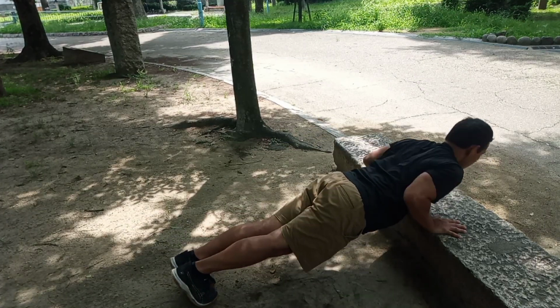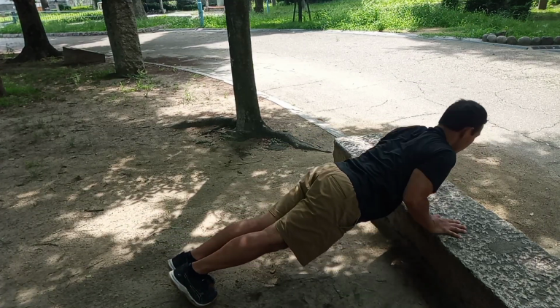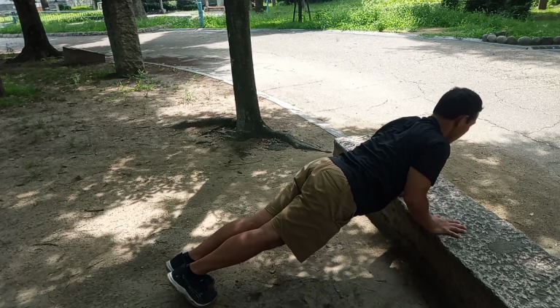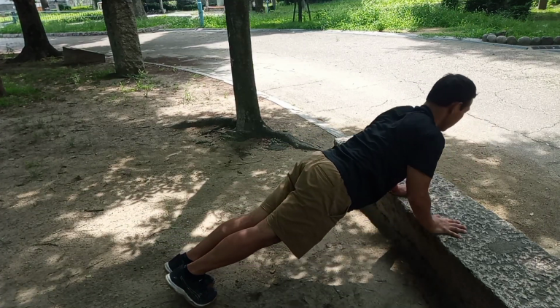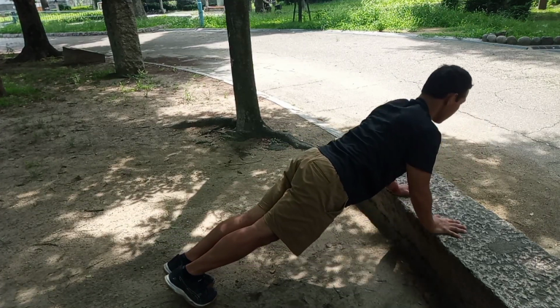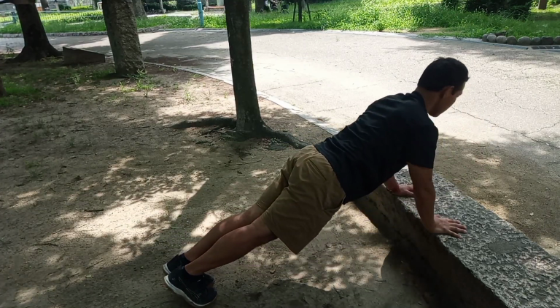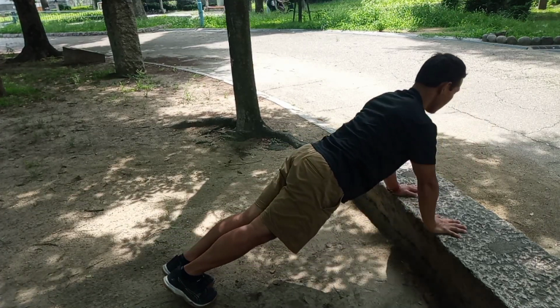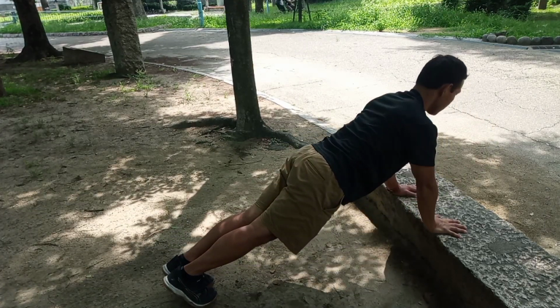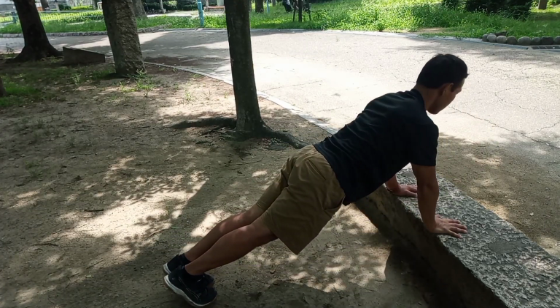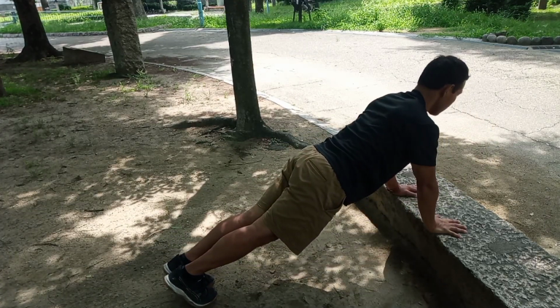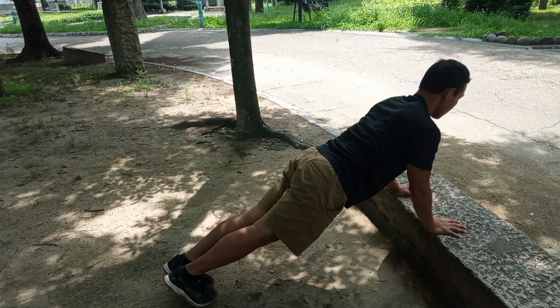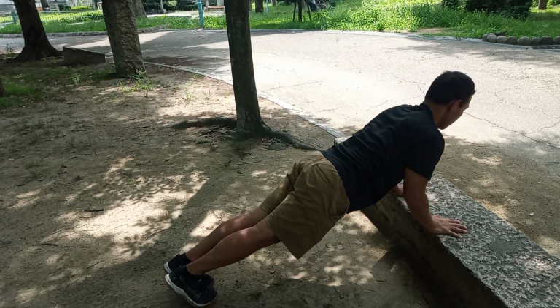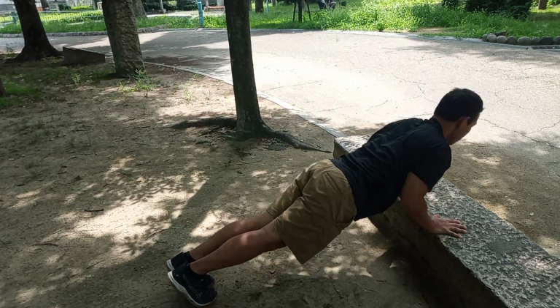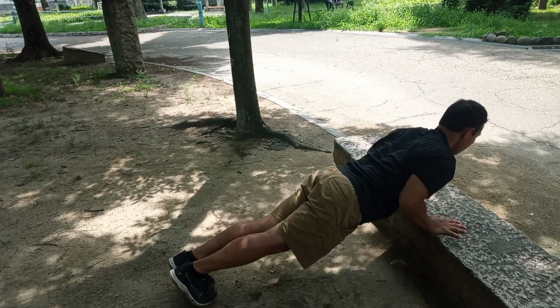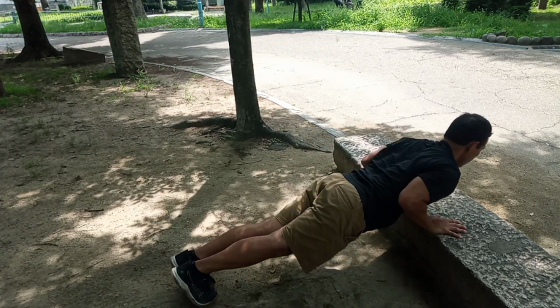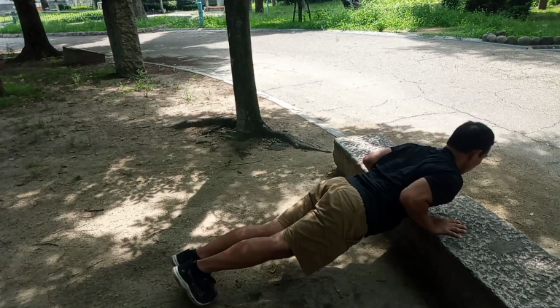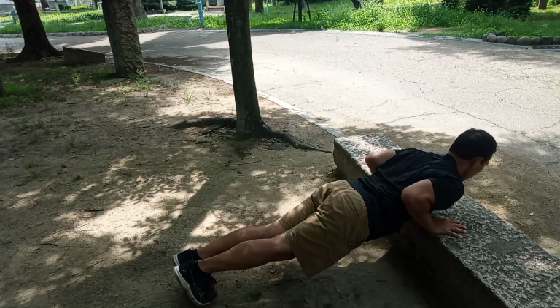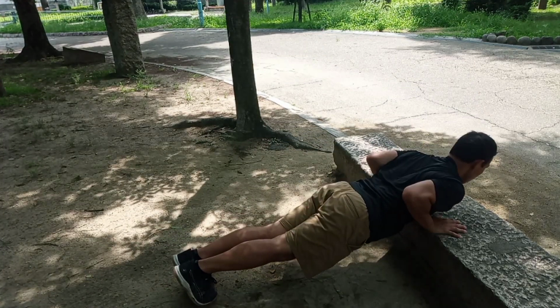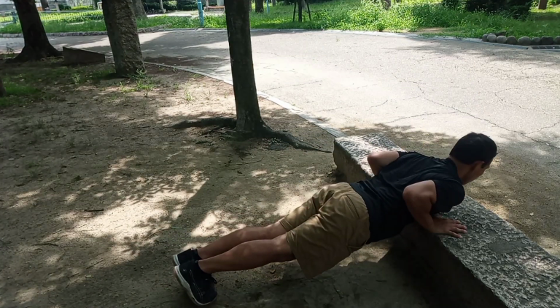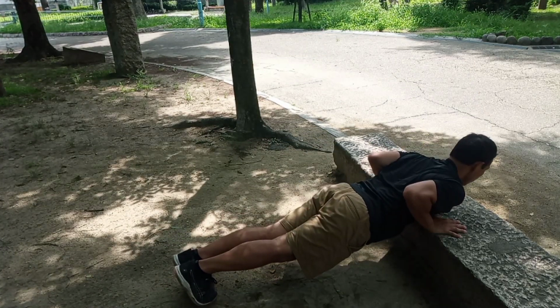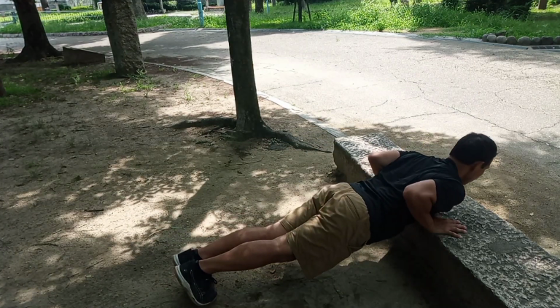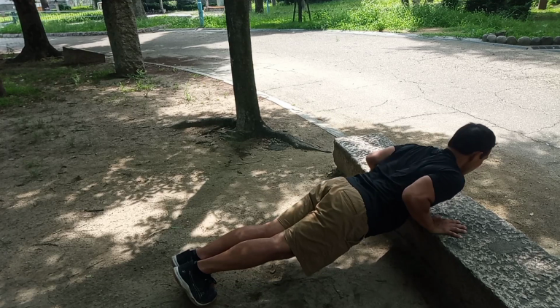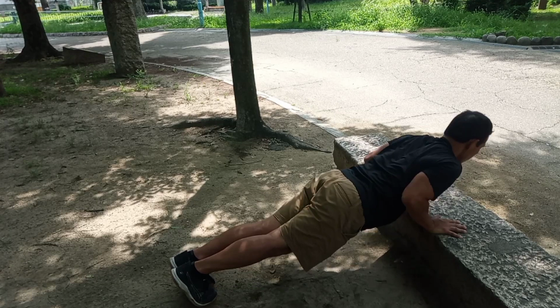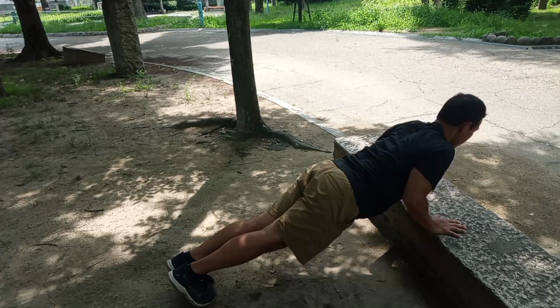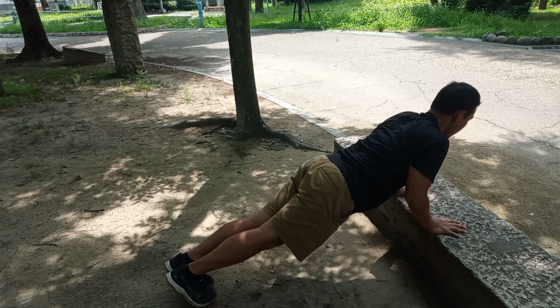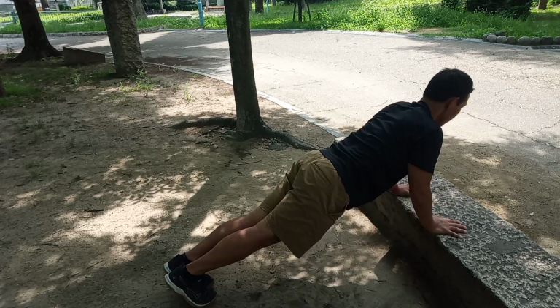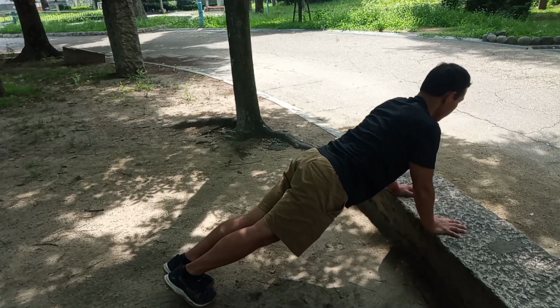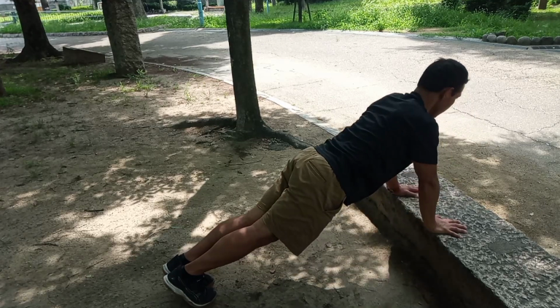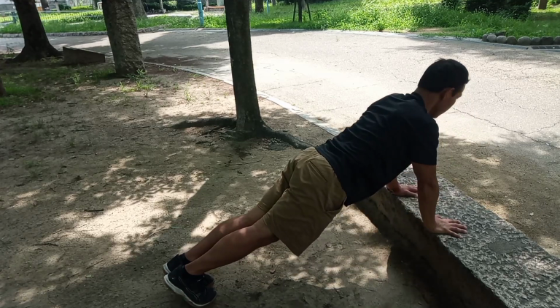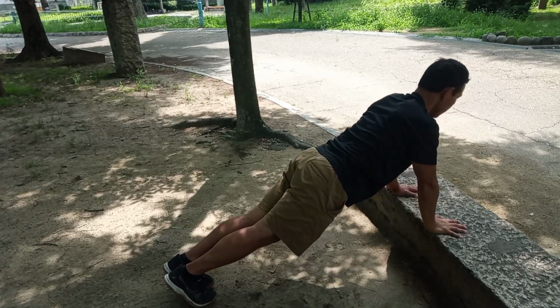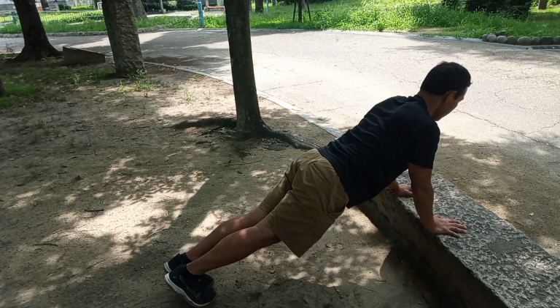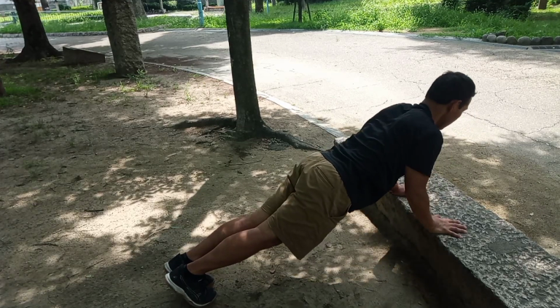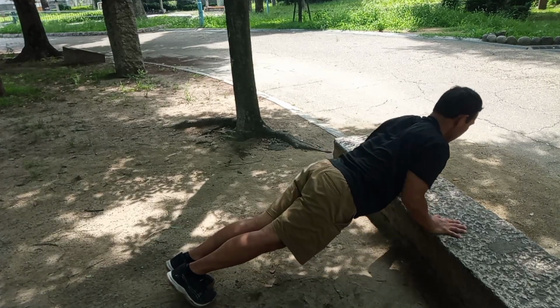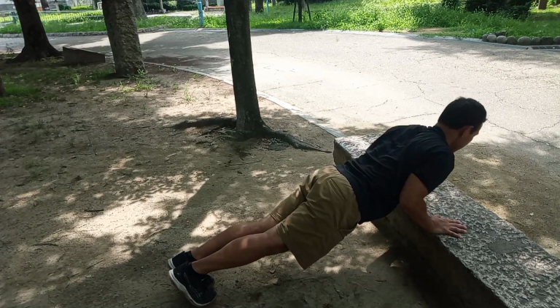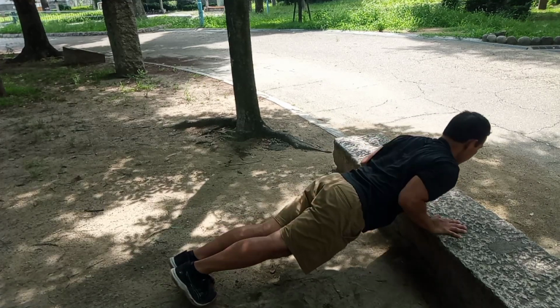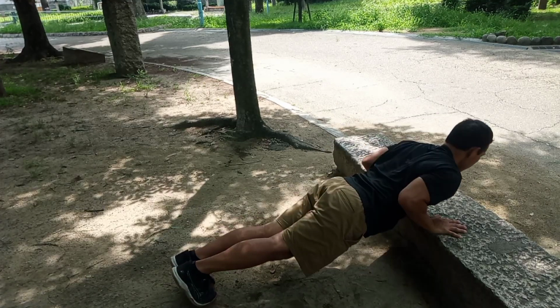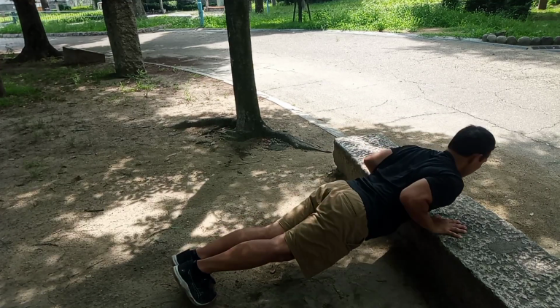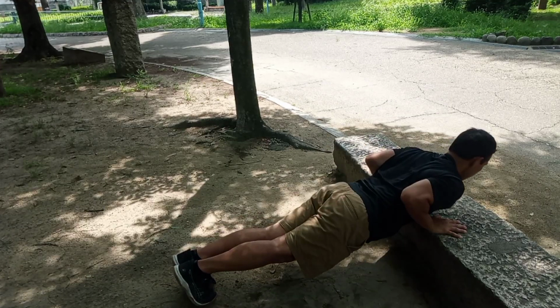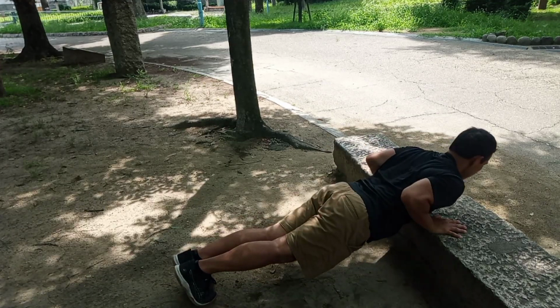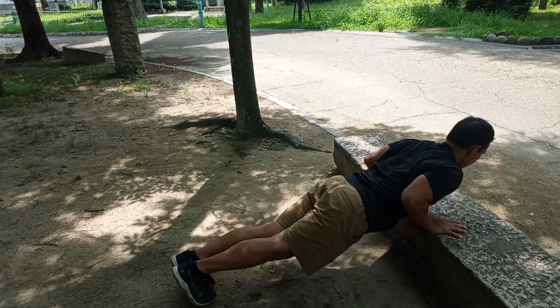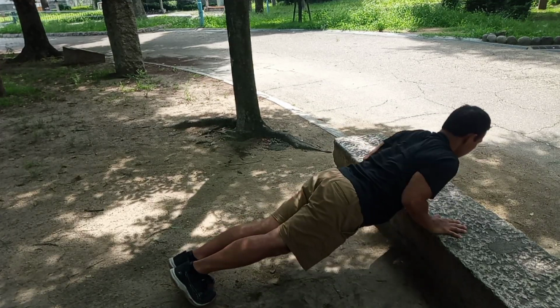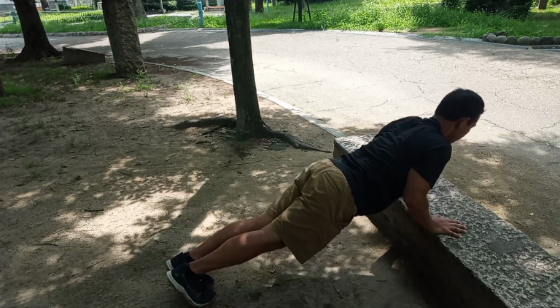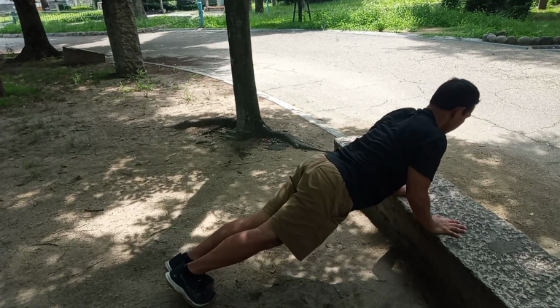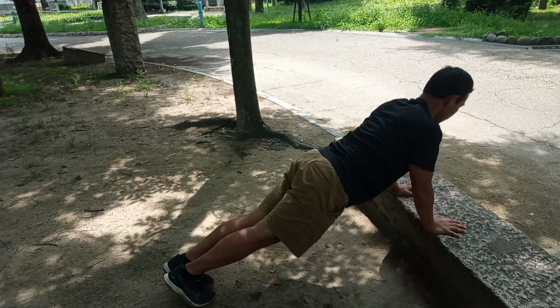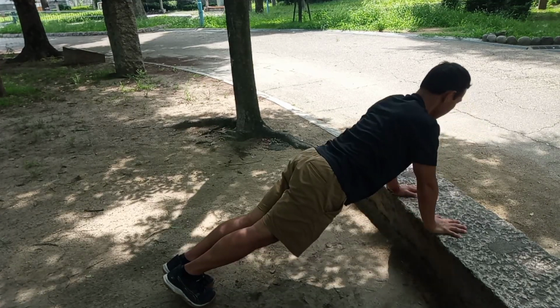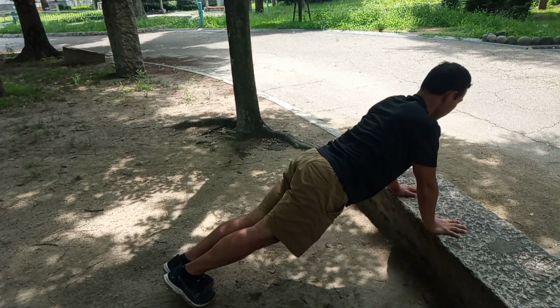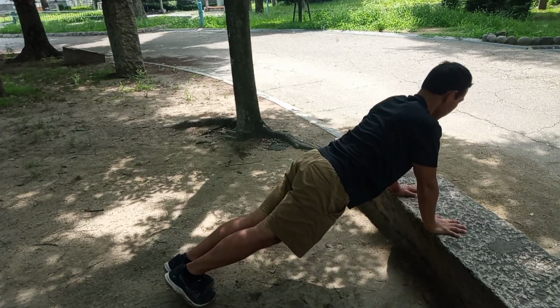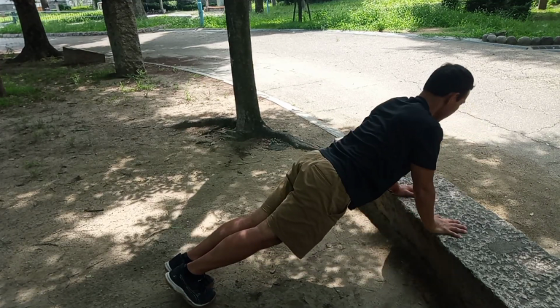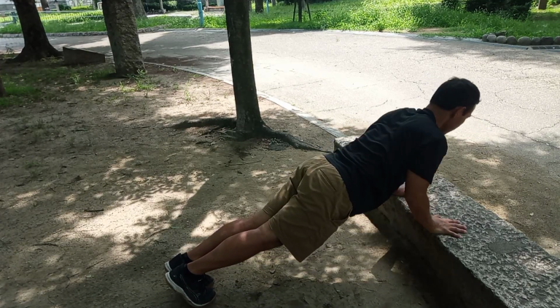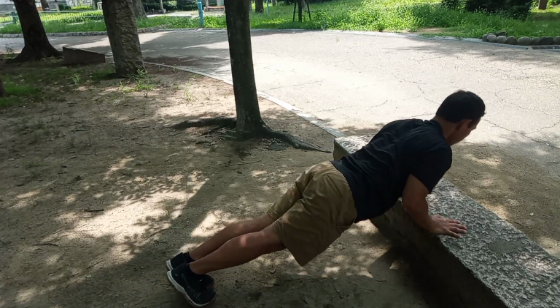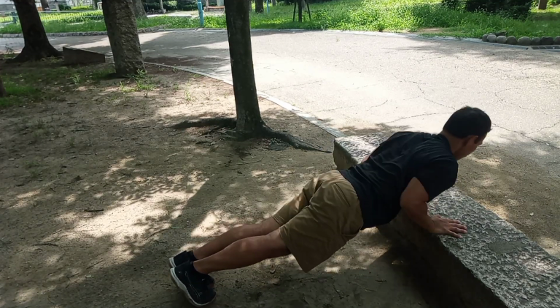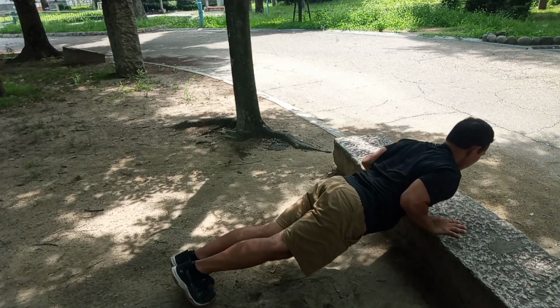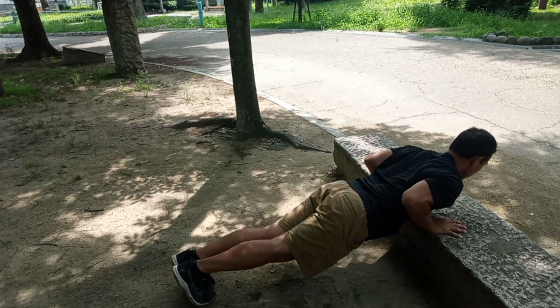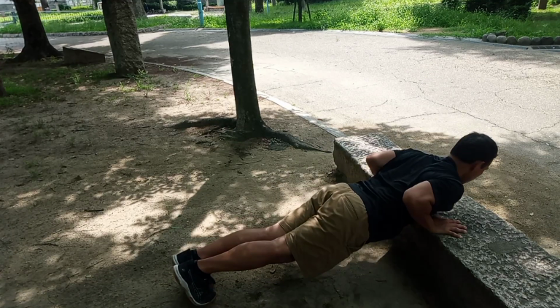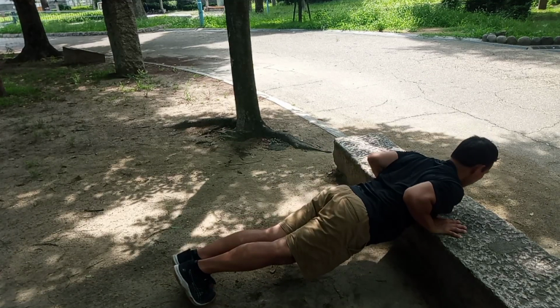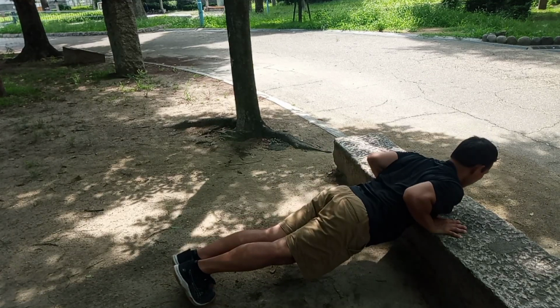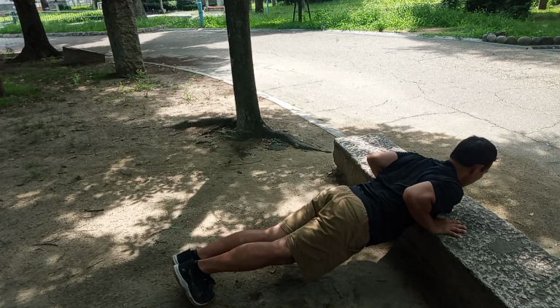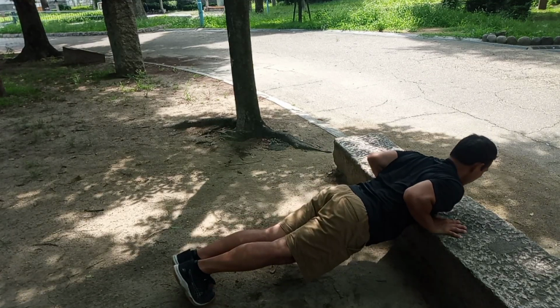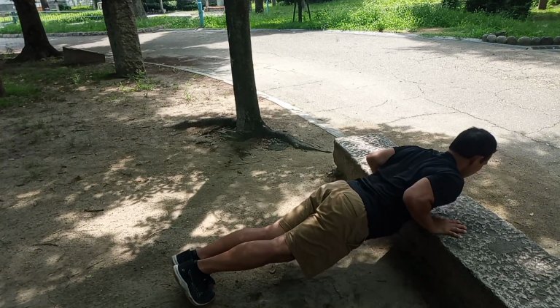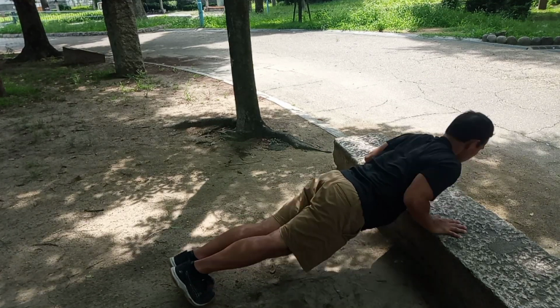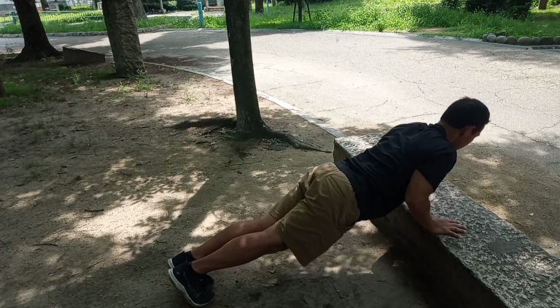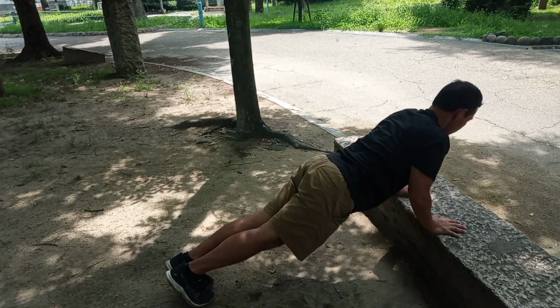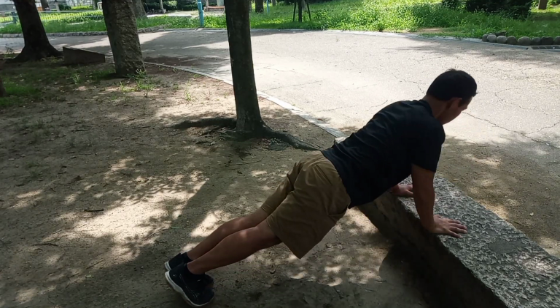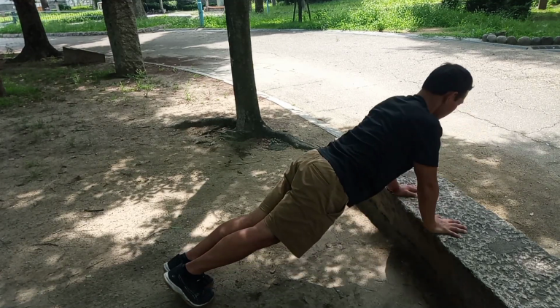And if you like, you can do a little push-ups — you don't have to do the full push-ups, you can do just a little partial, depending on your level.